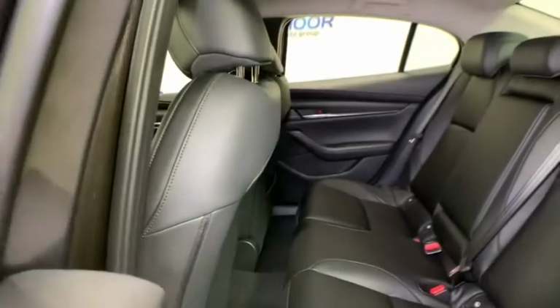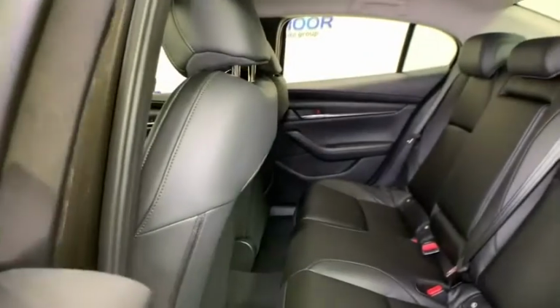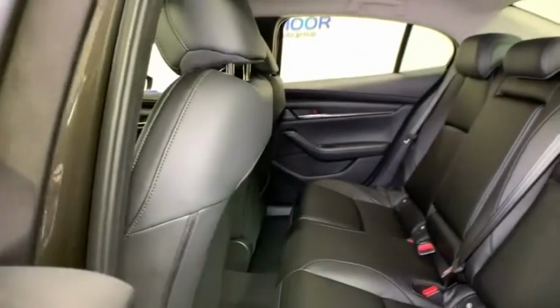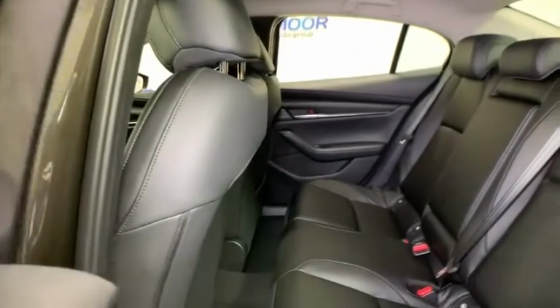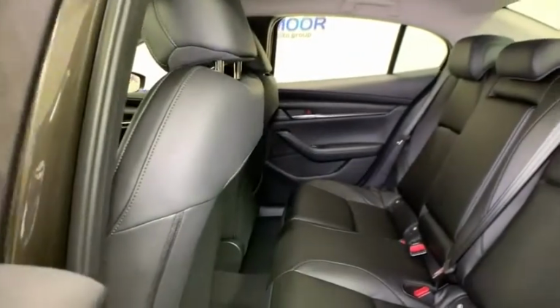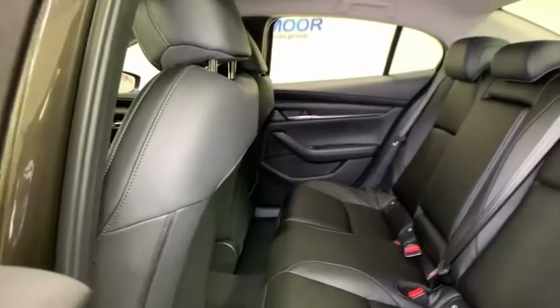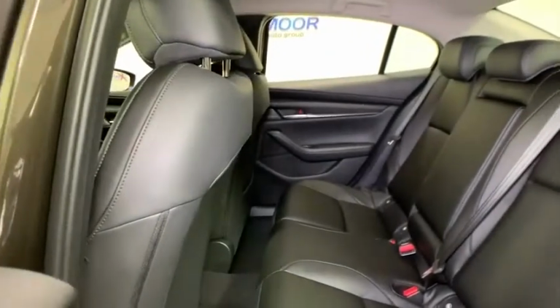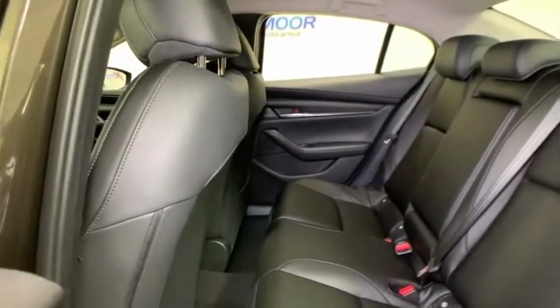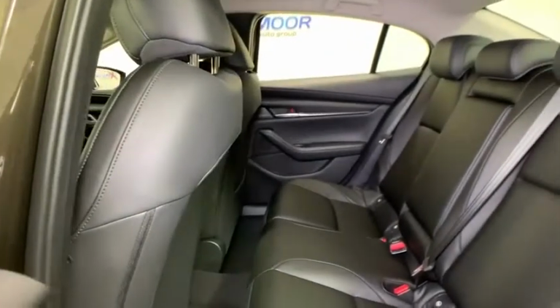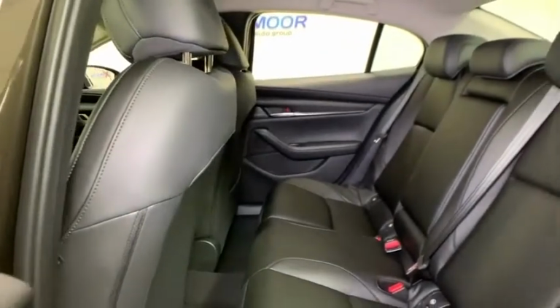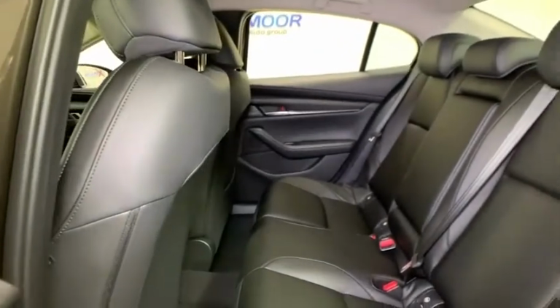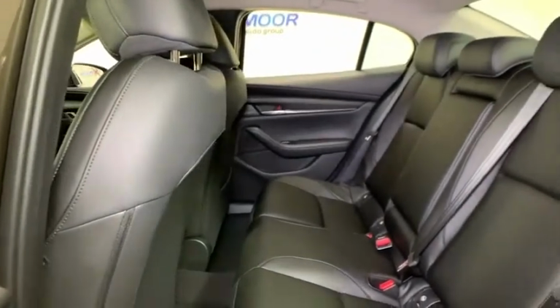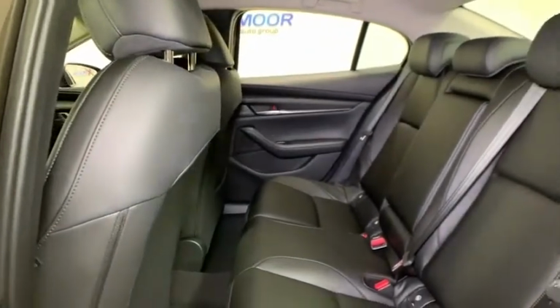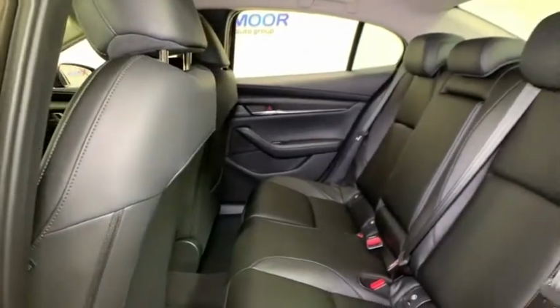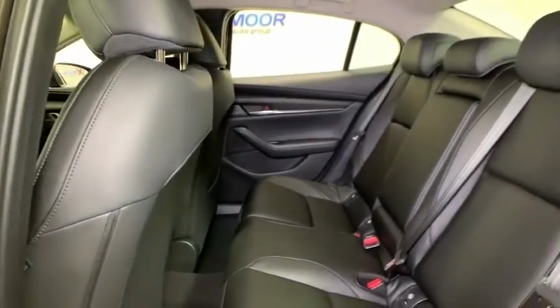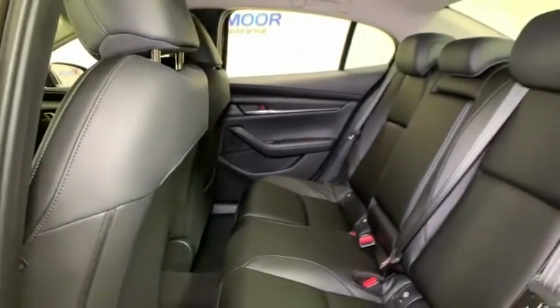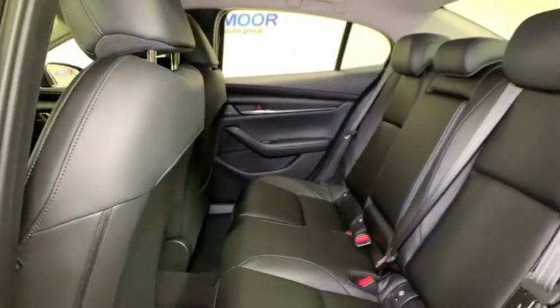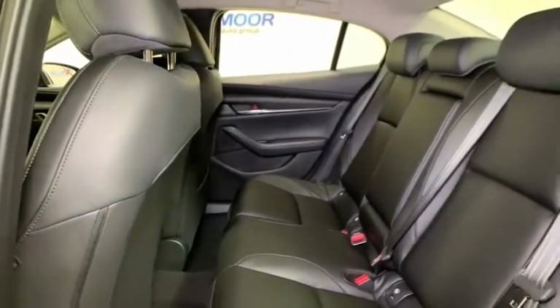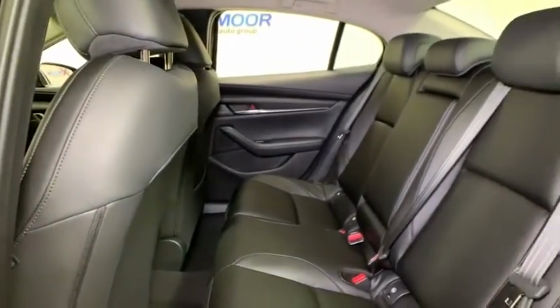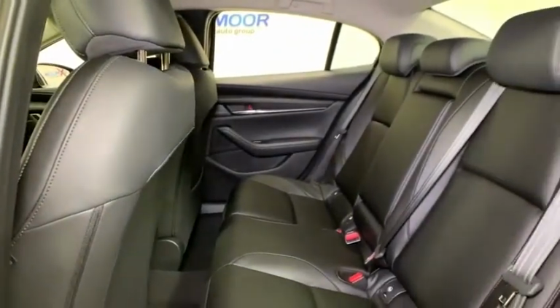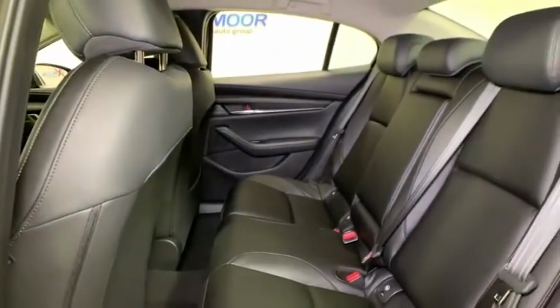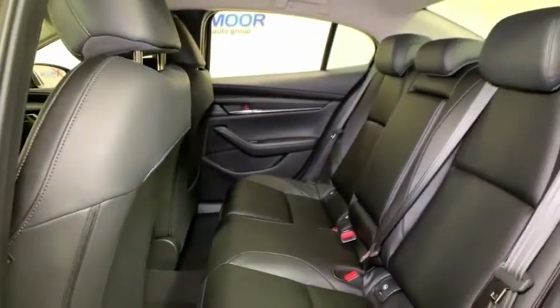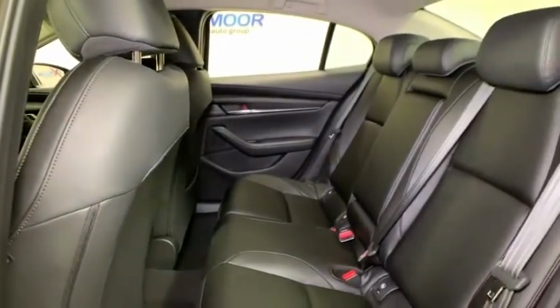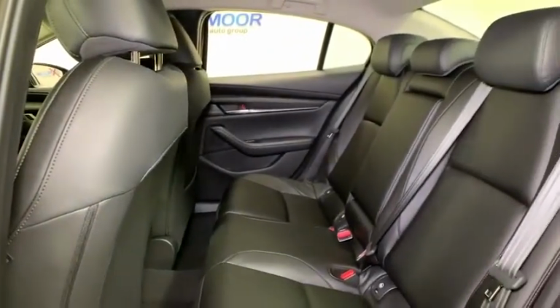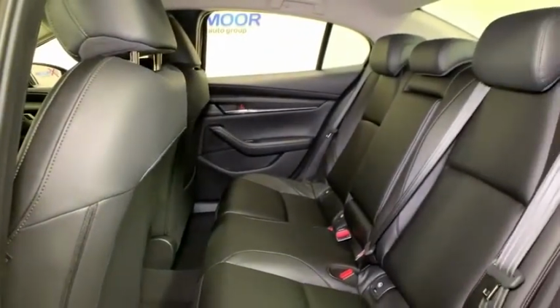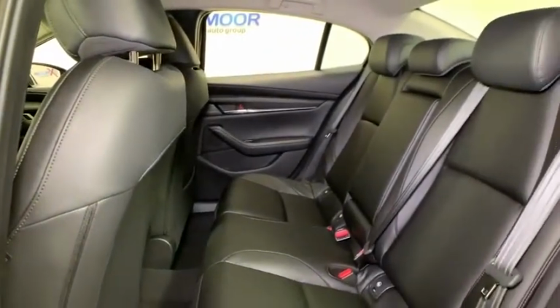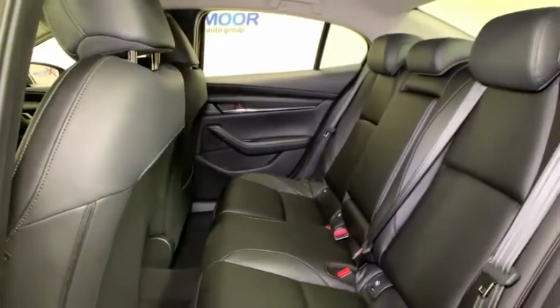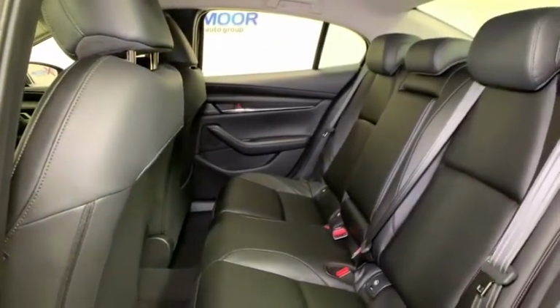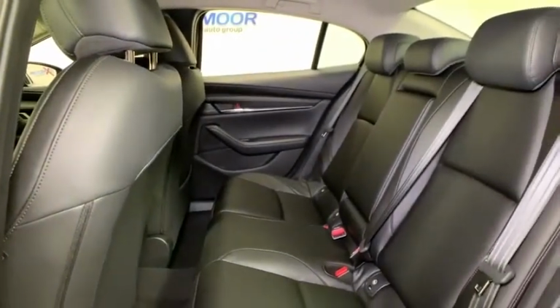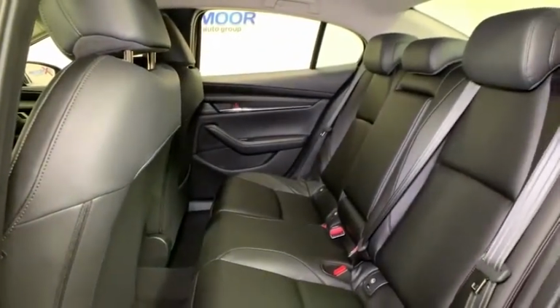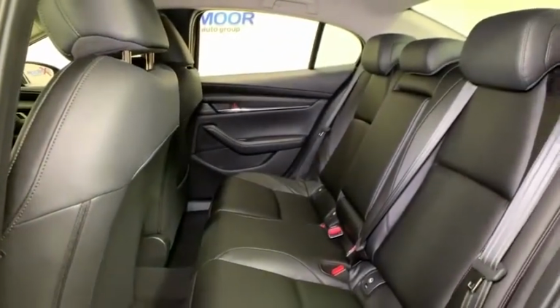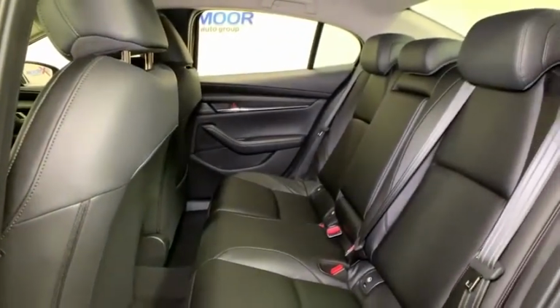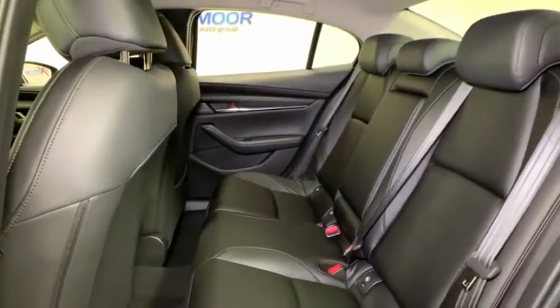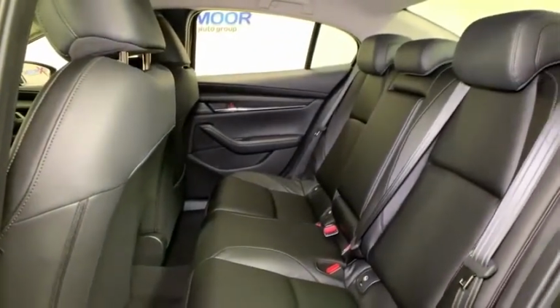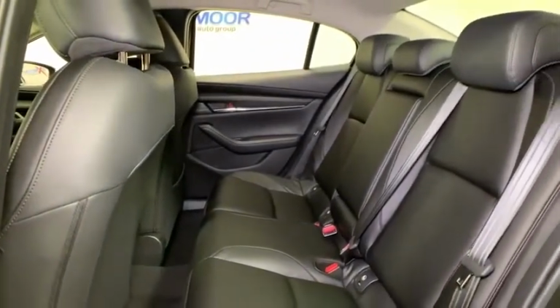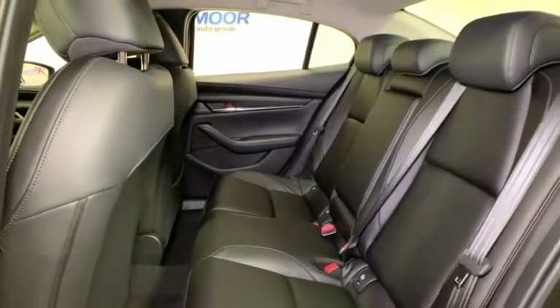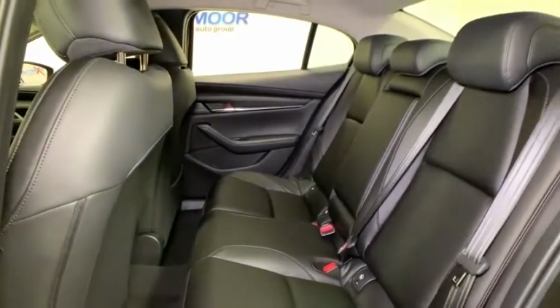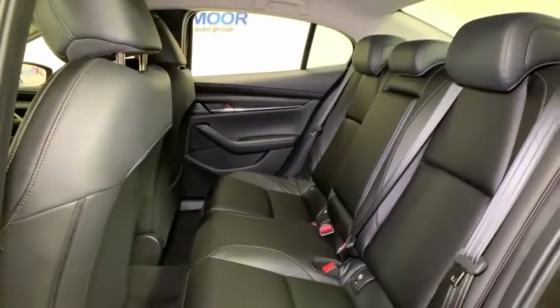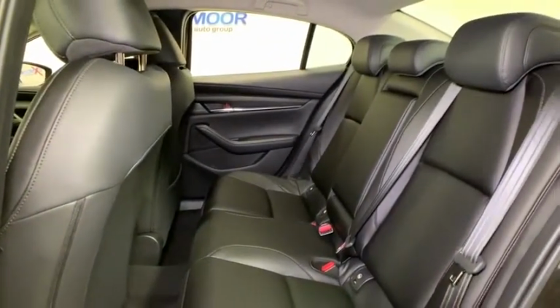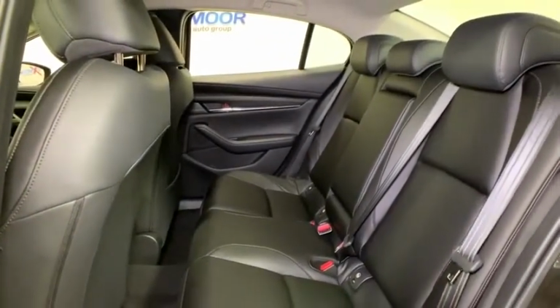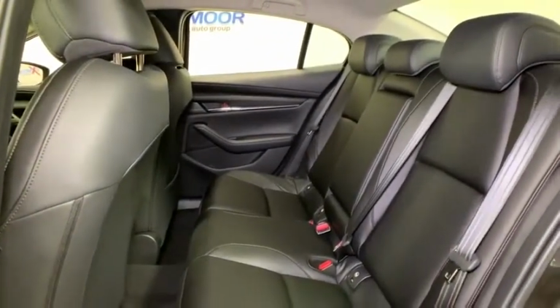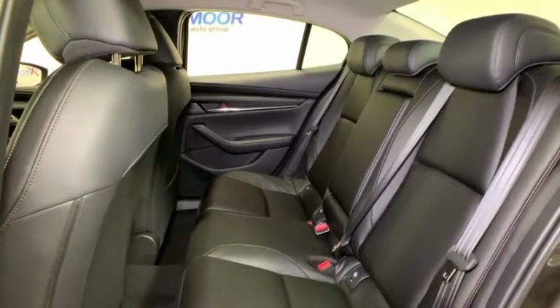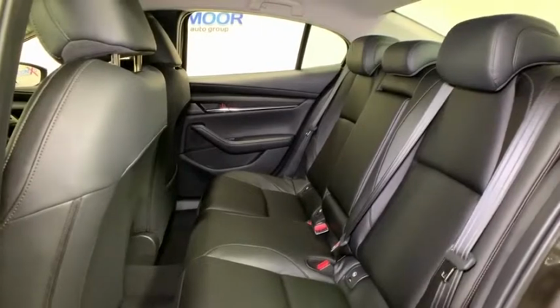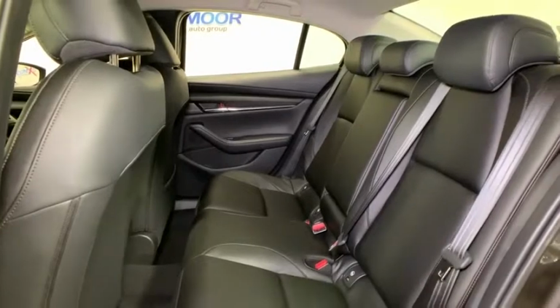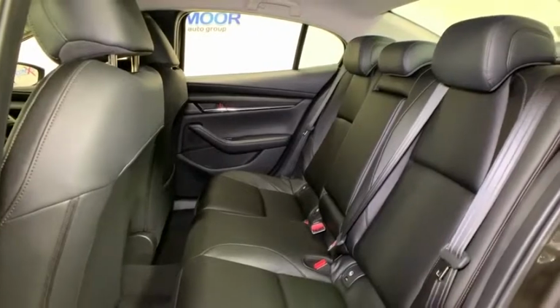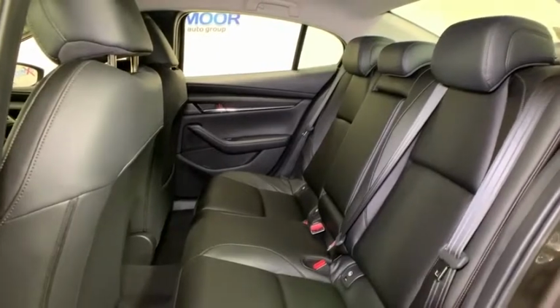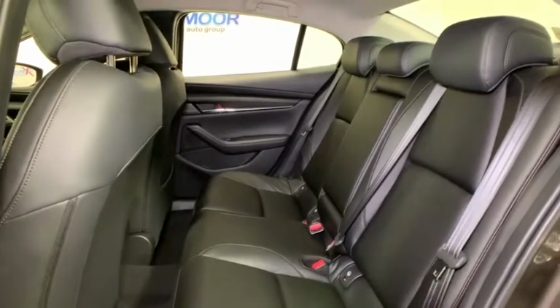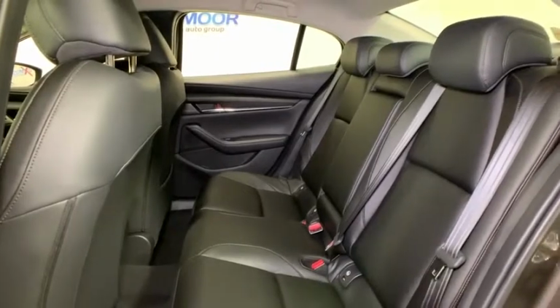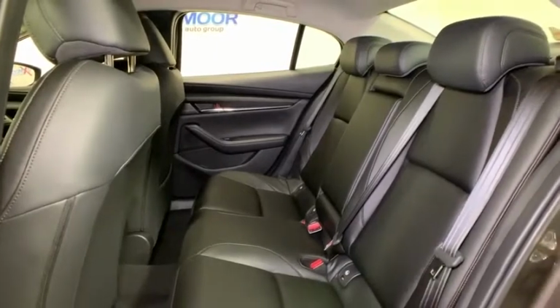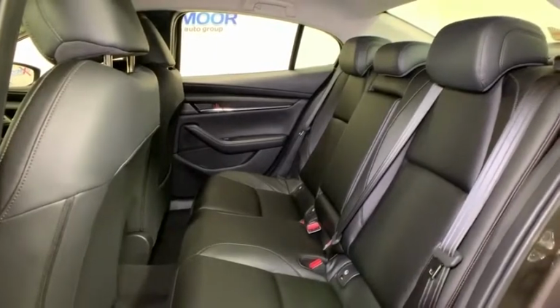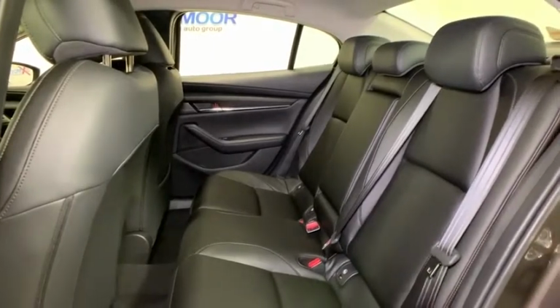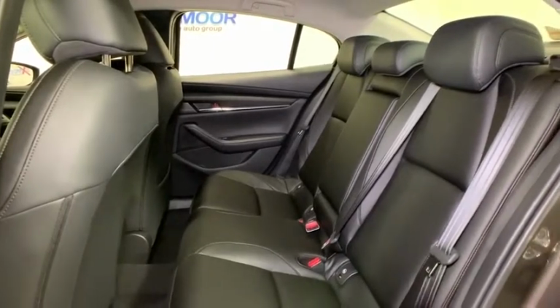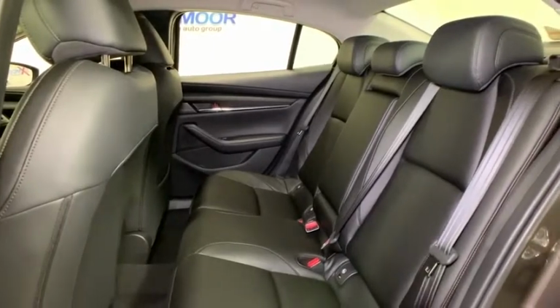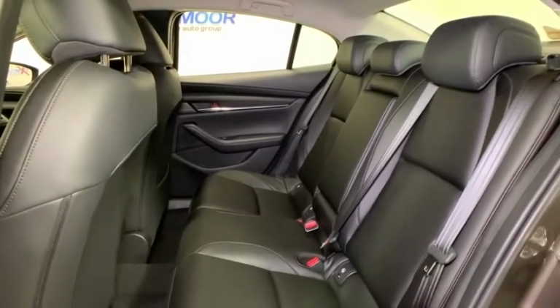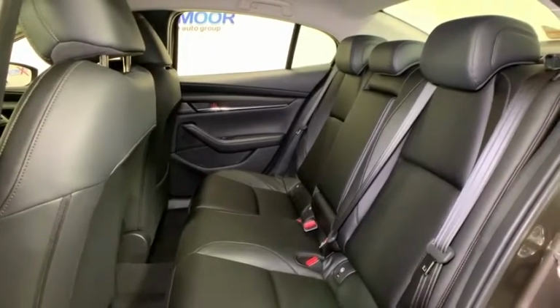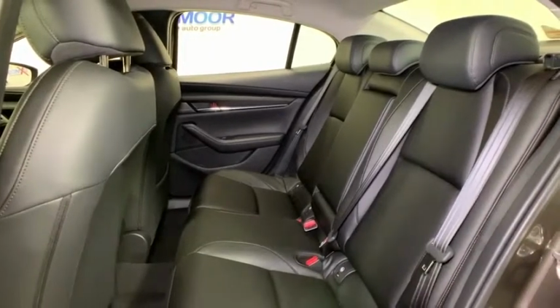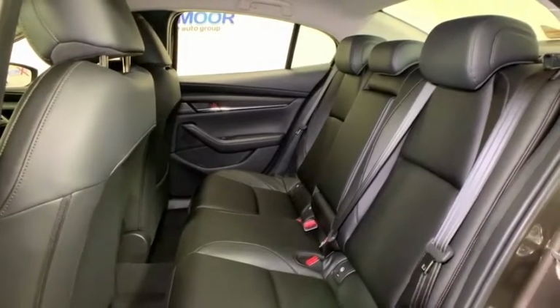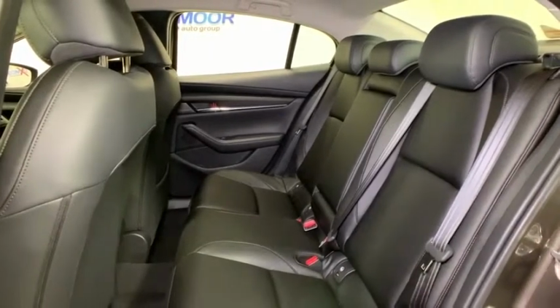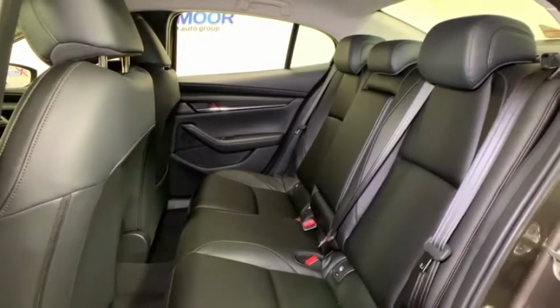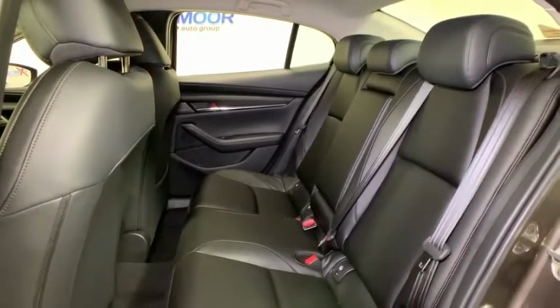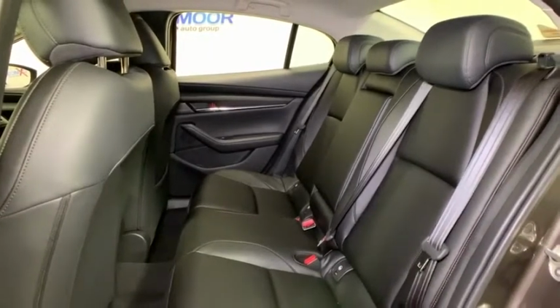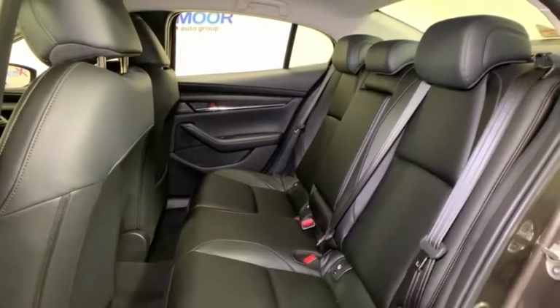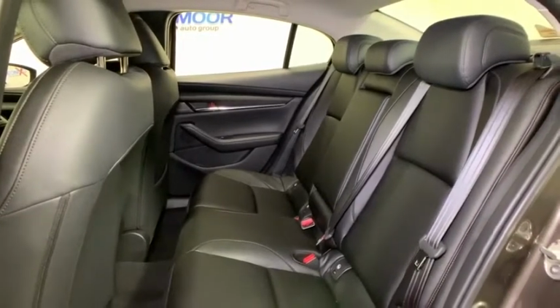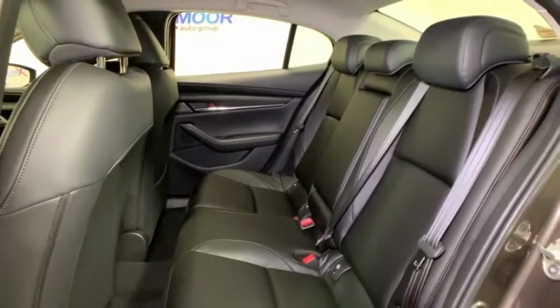Overhead console, tachometer, brake assist, remote keyless entry, panic alarm, power driver's seat, front reading lamp.